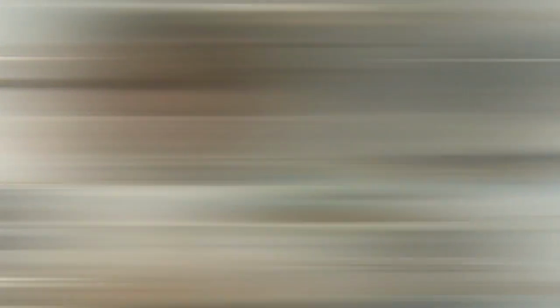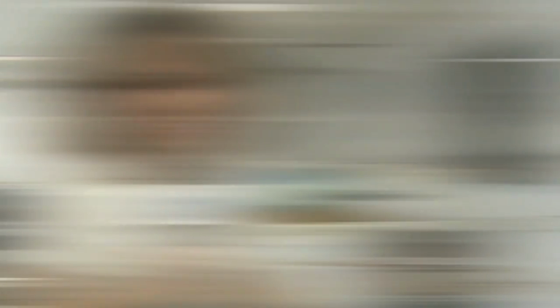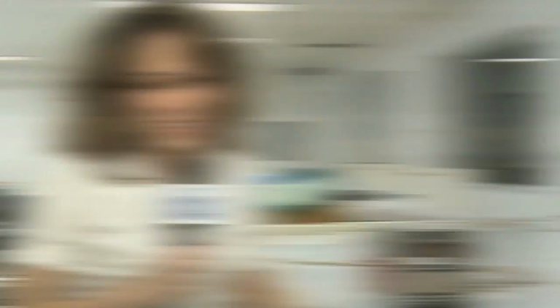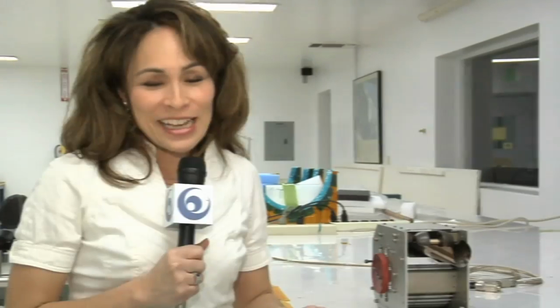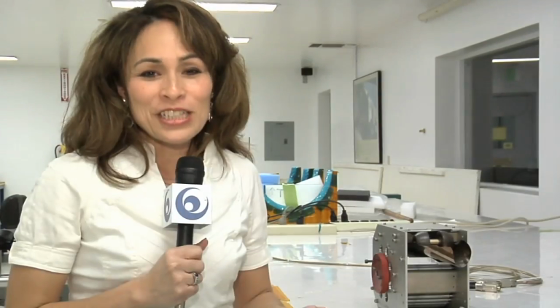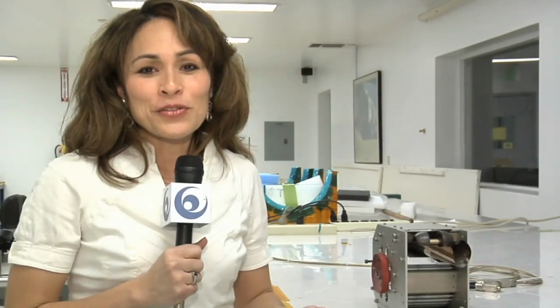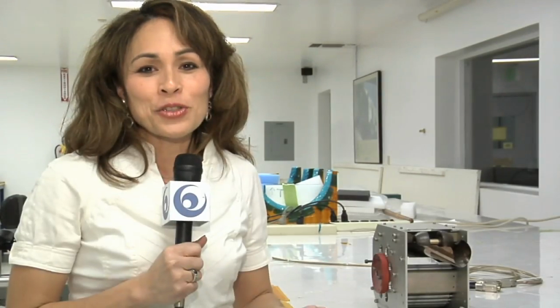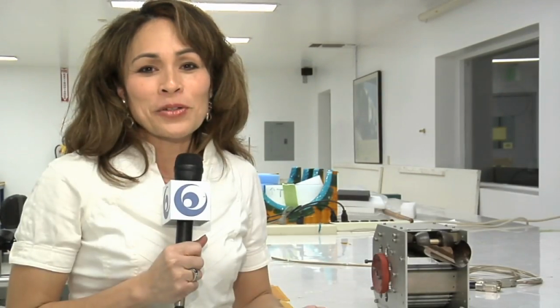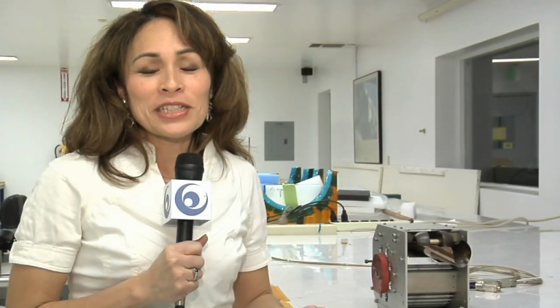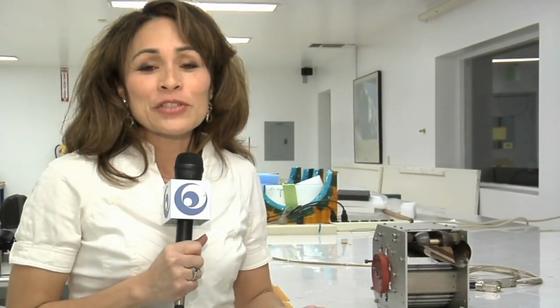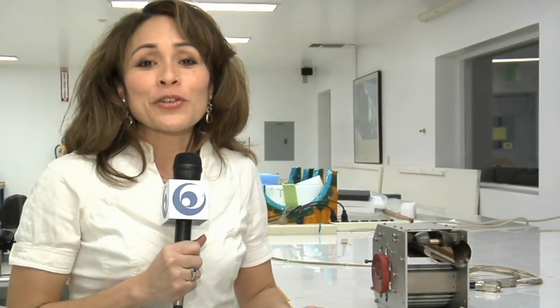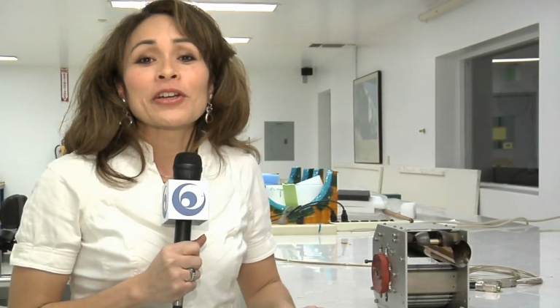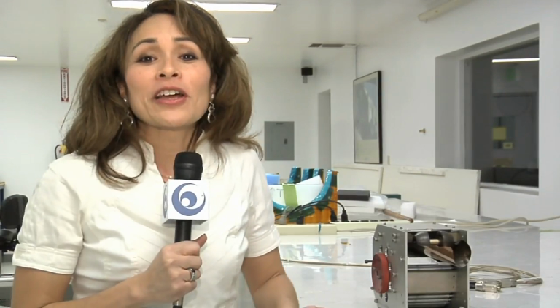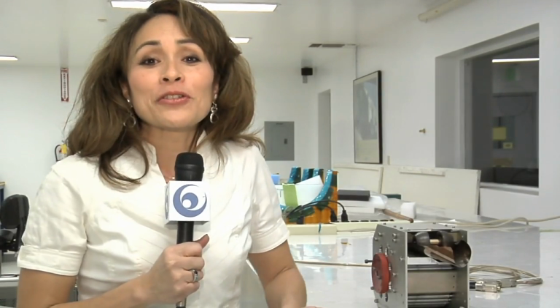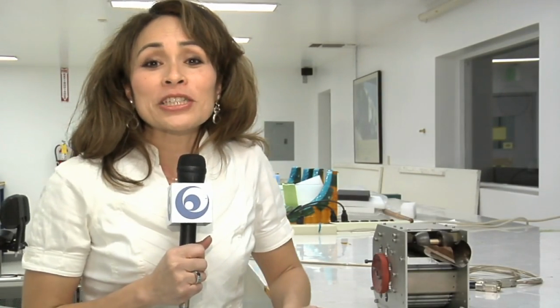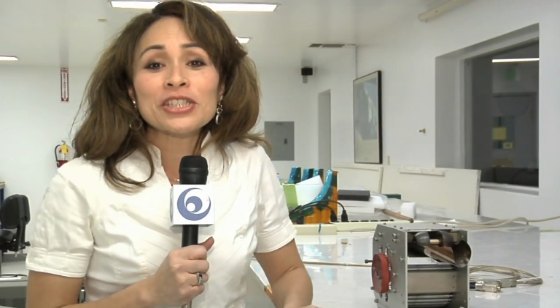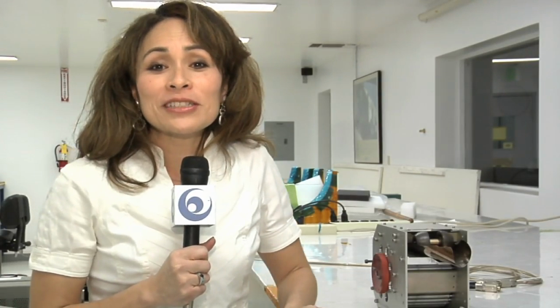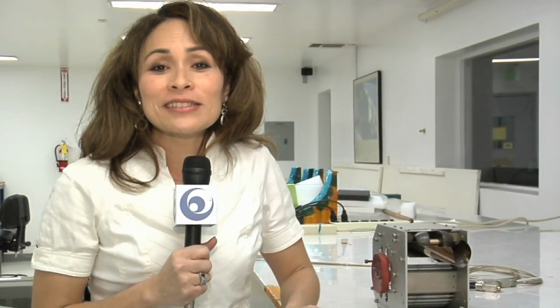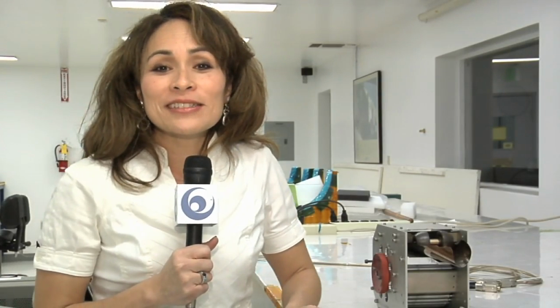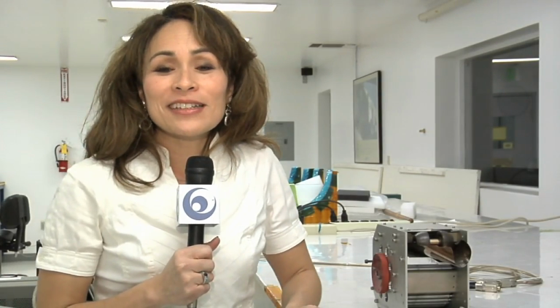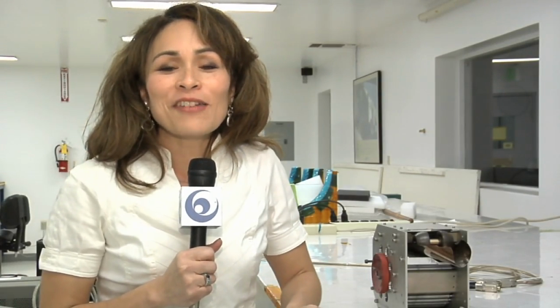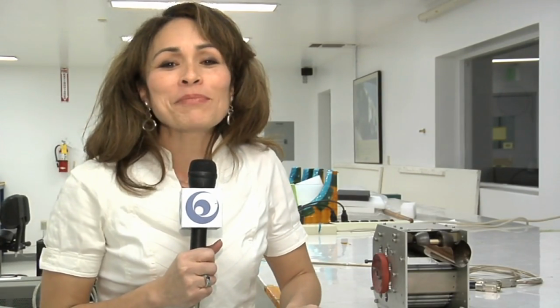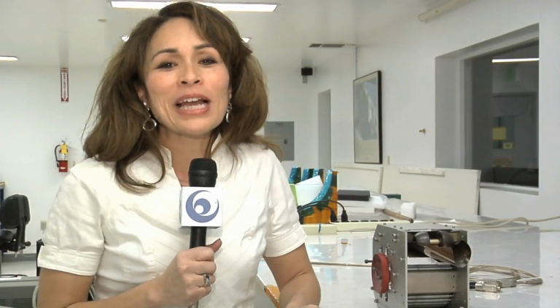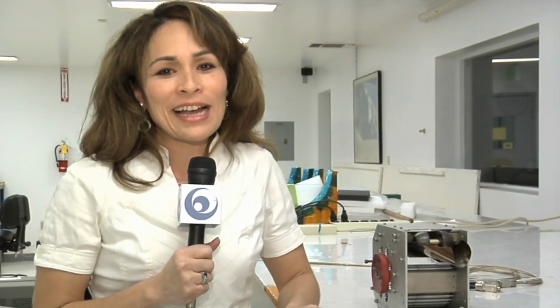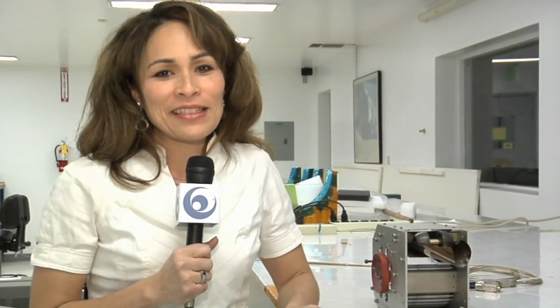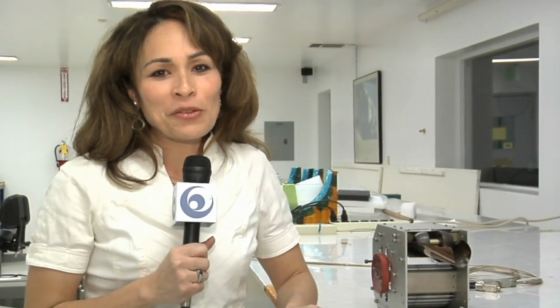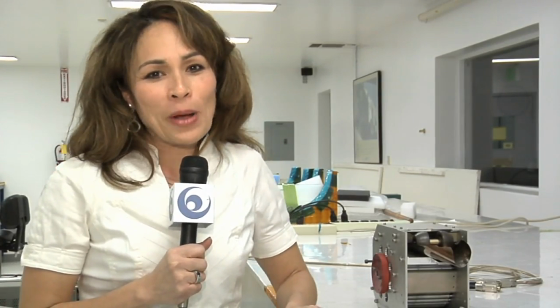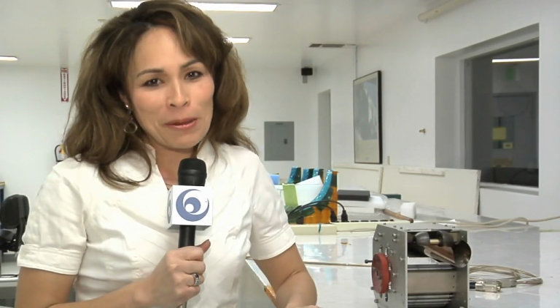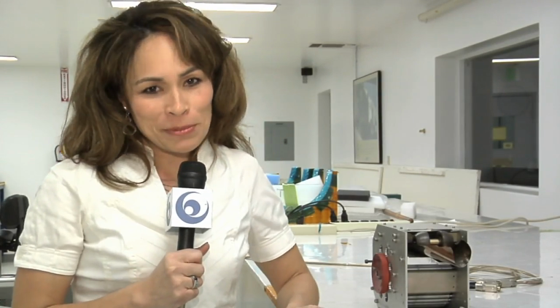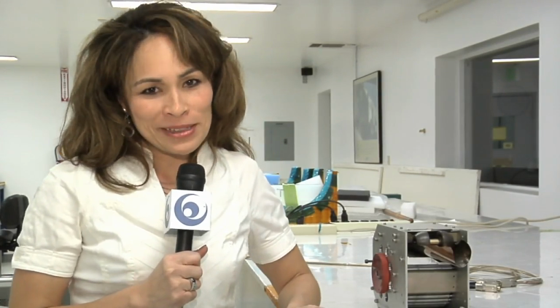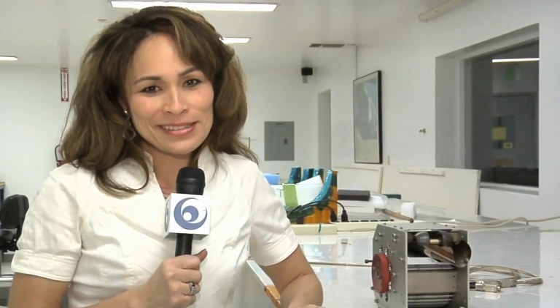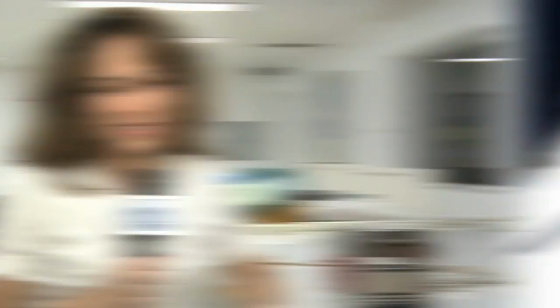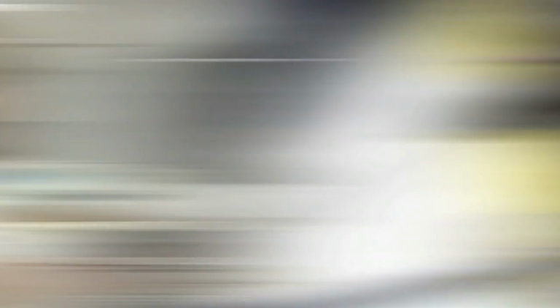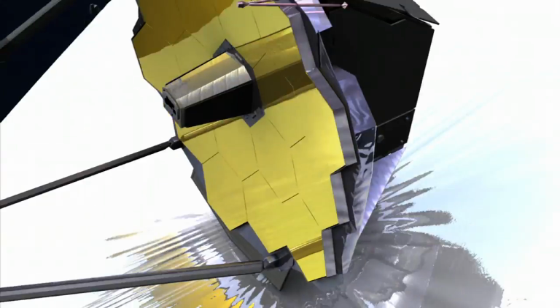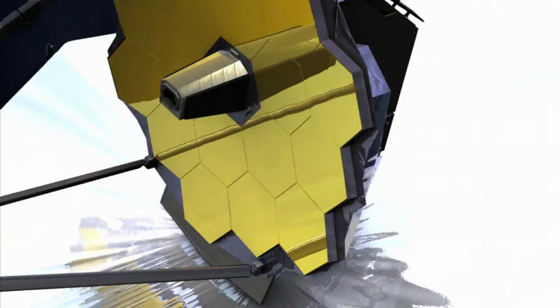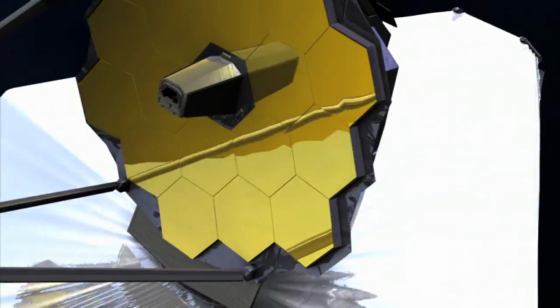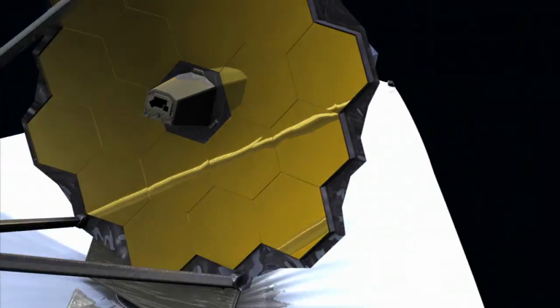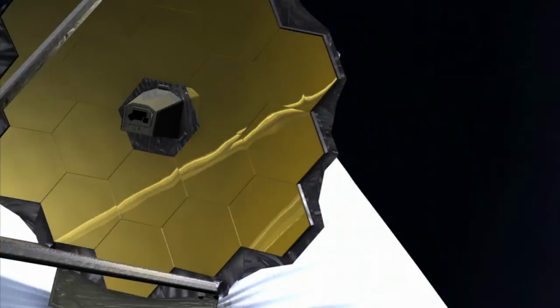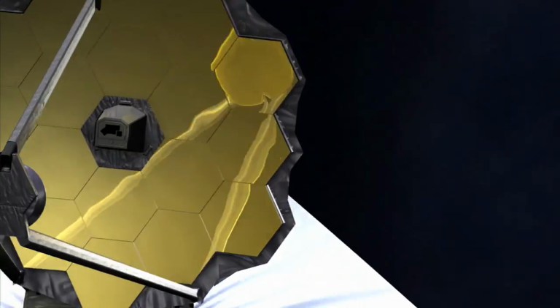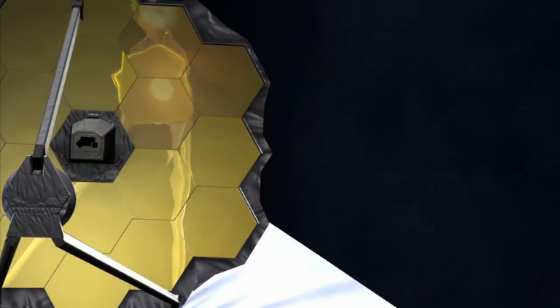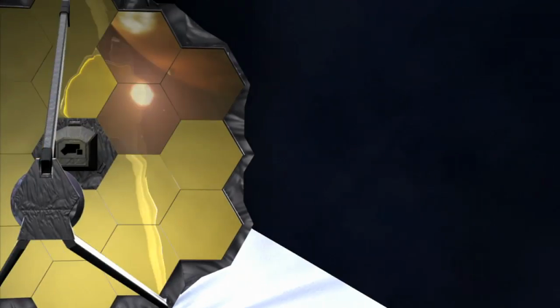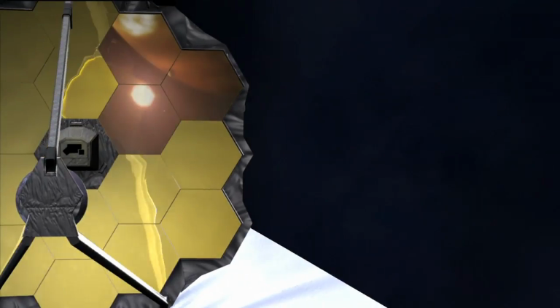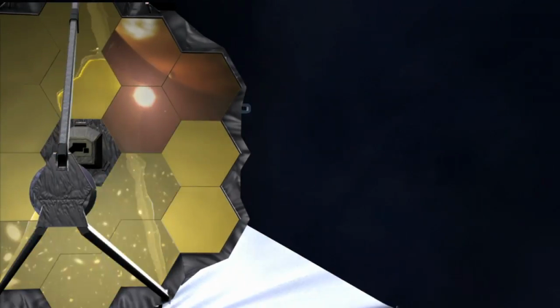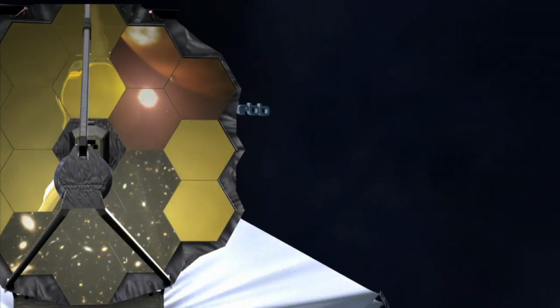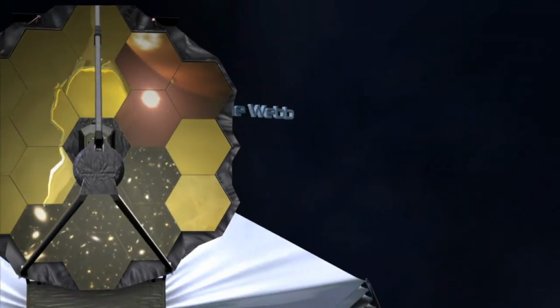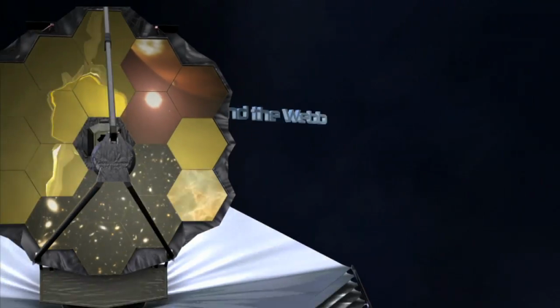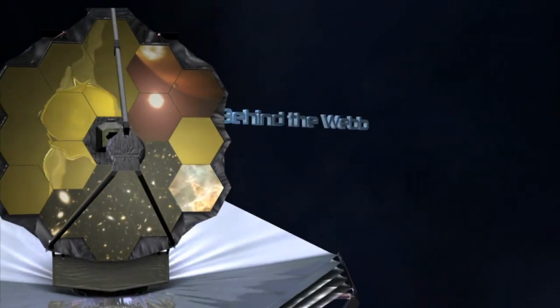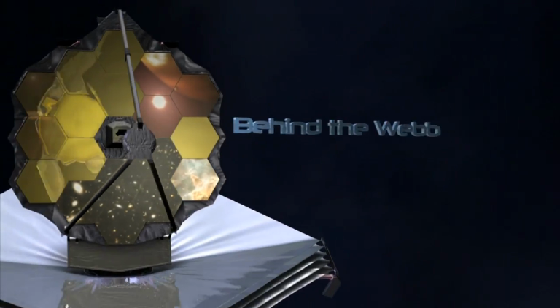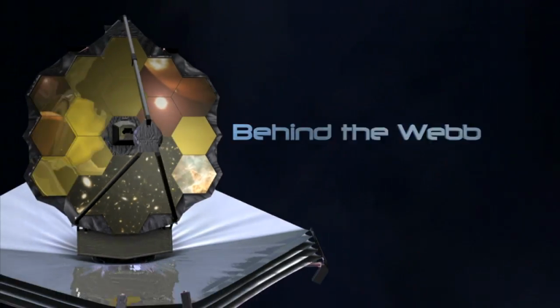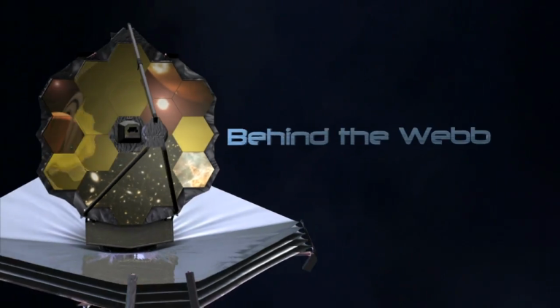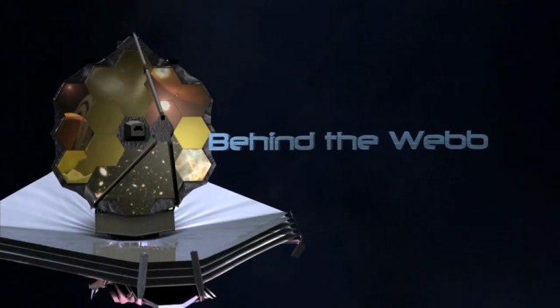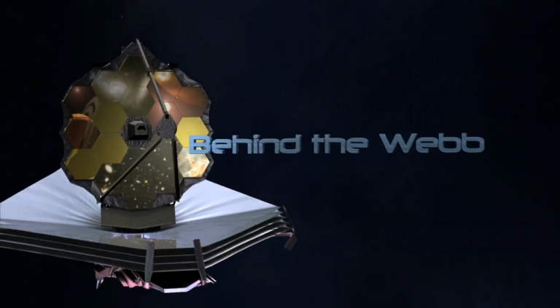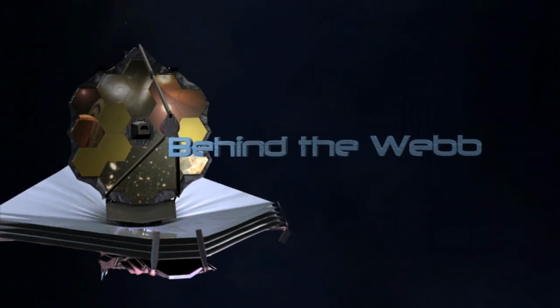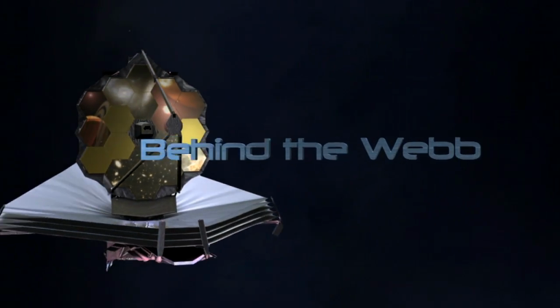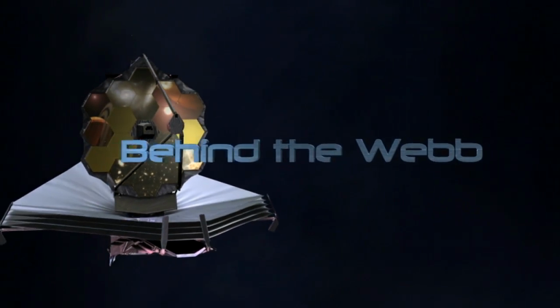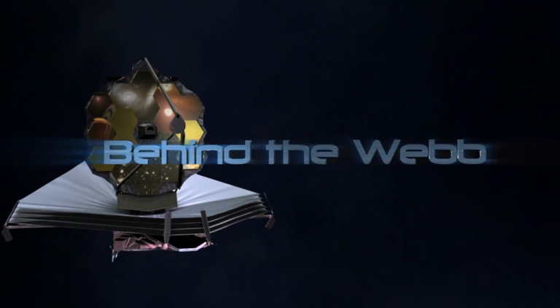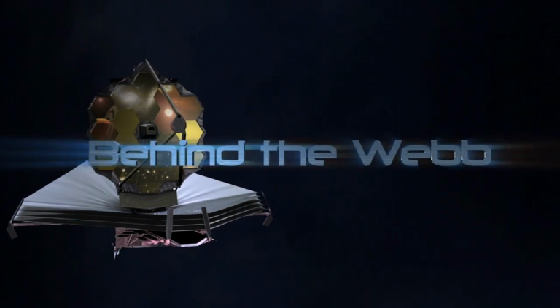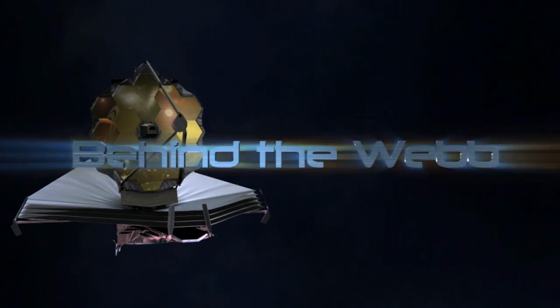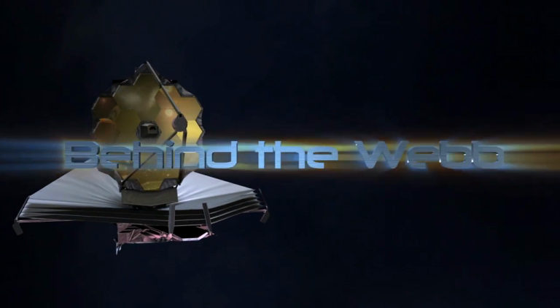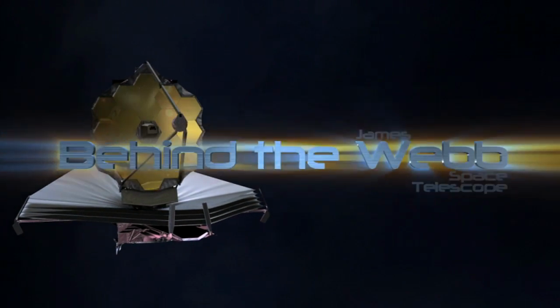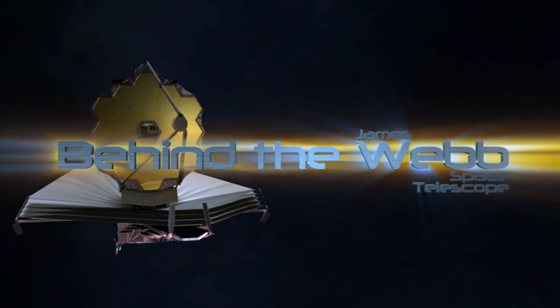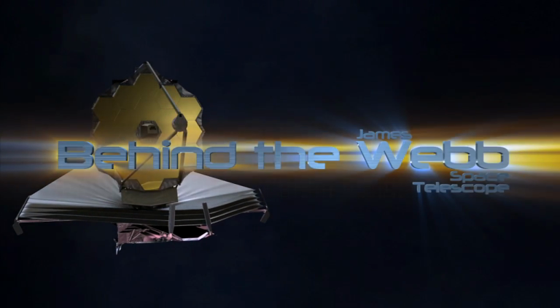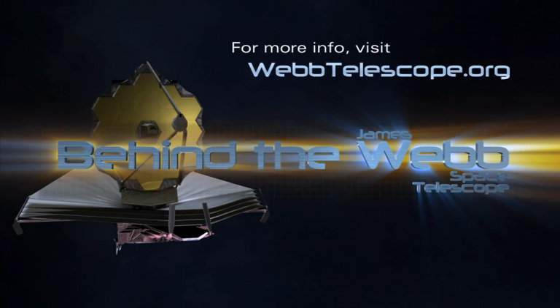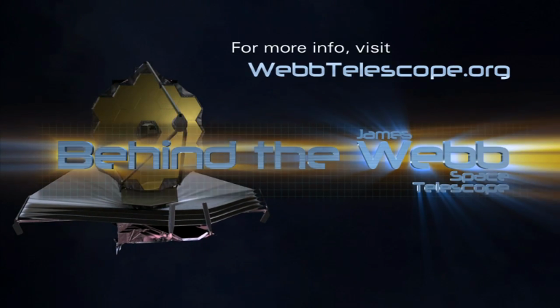Thanks for joining us for another edition of Behind the Web.